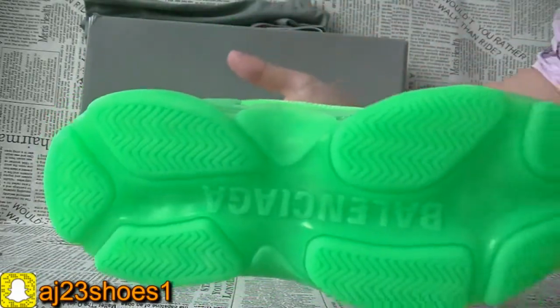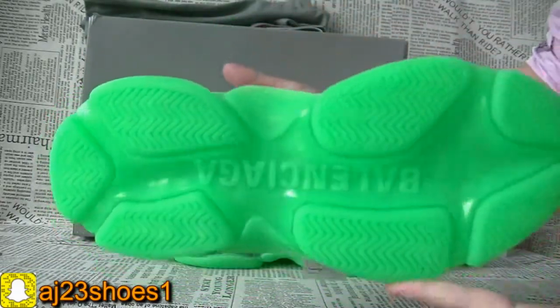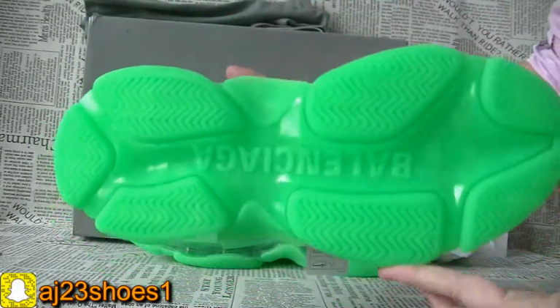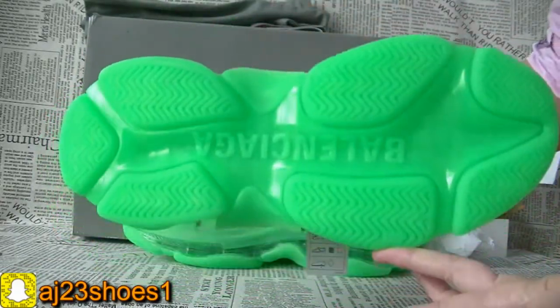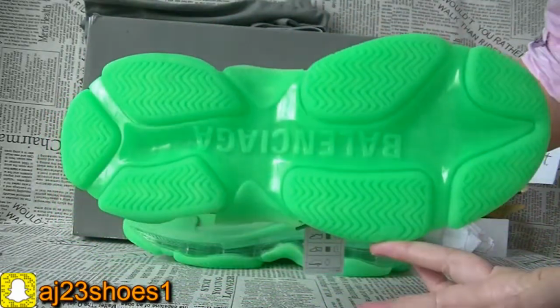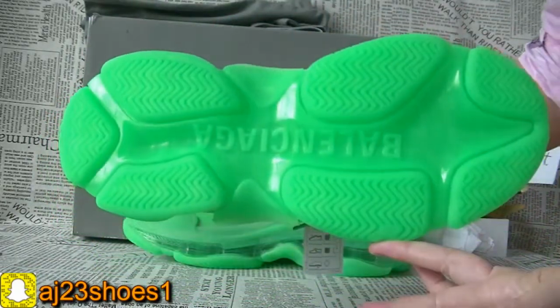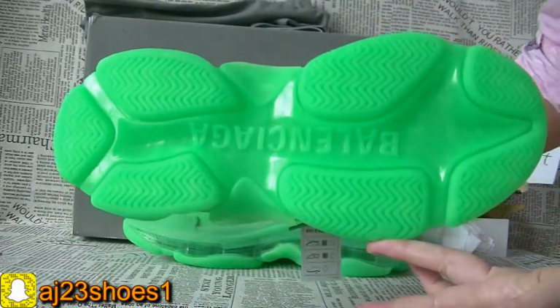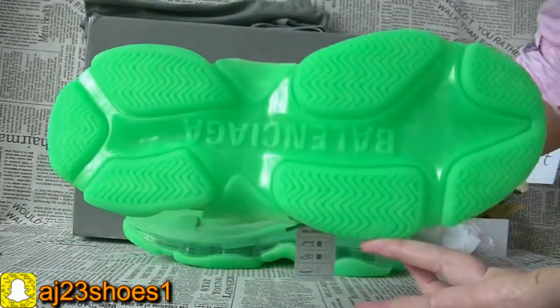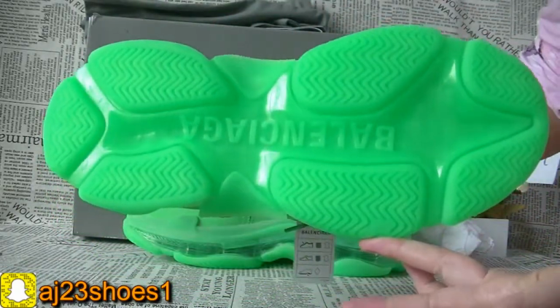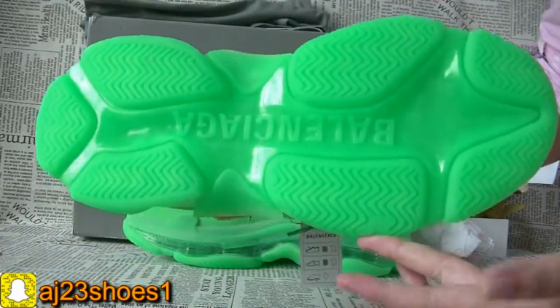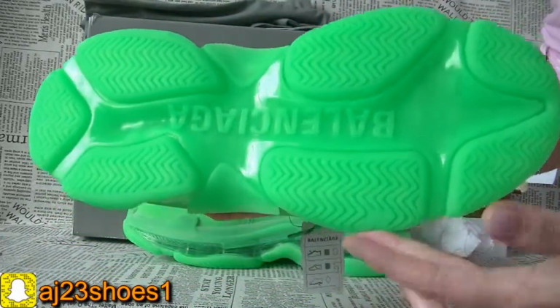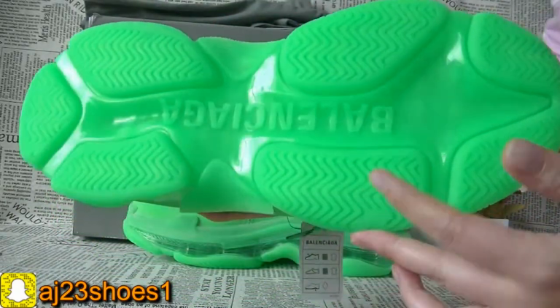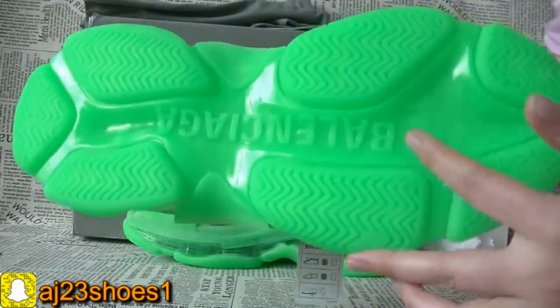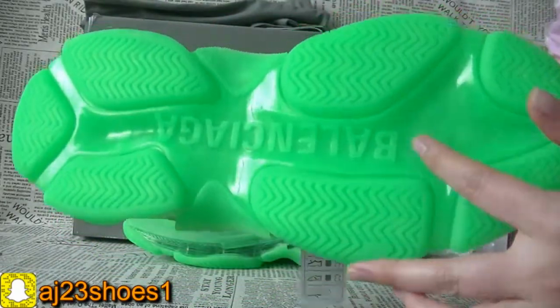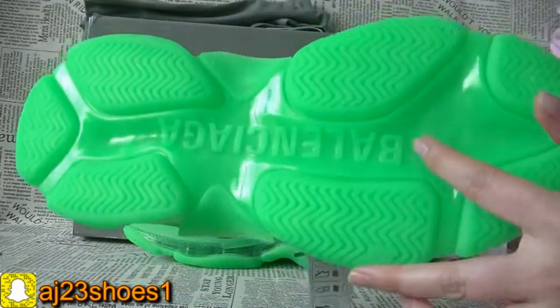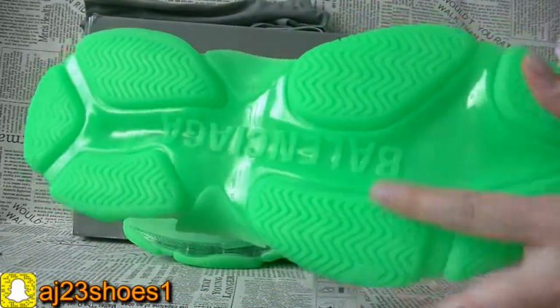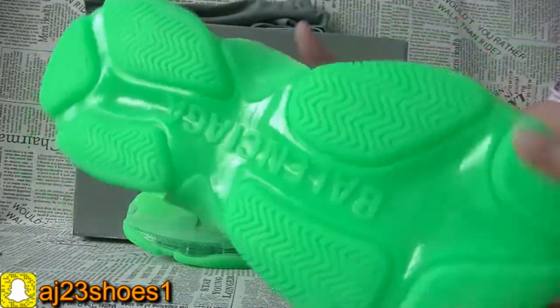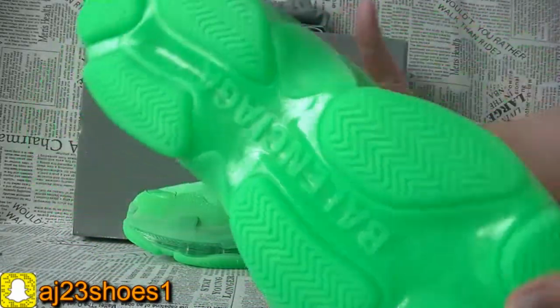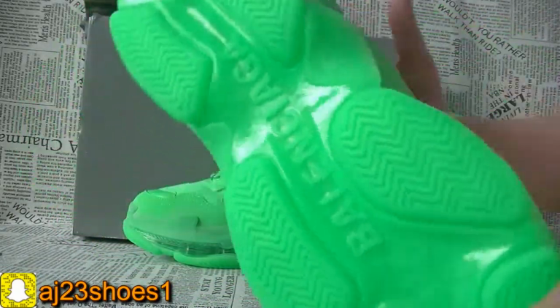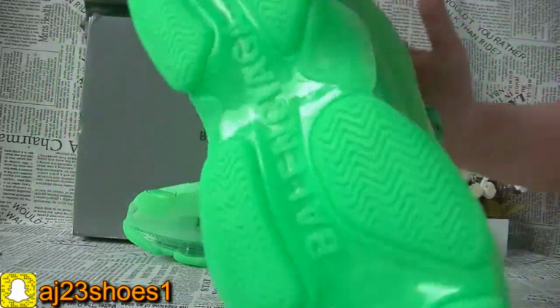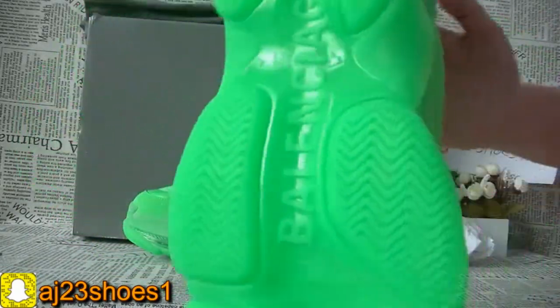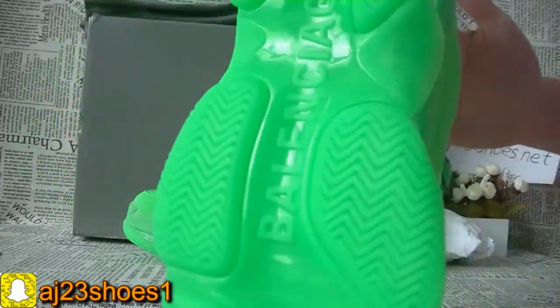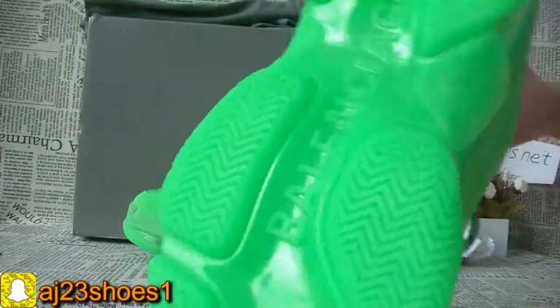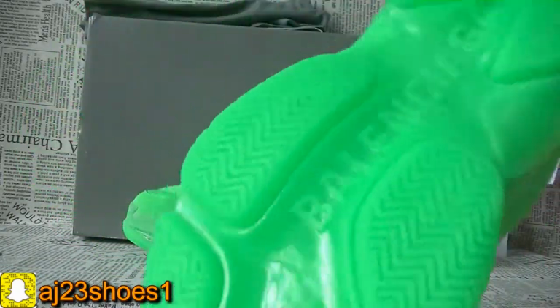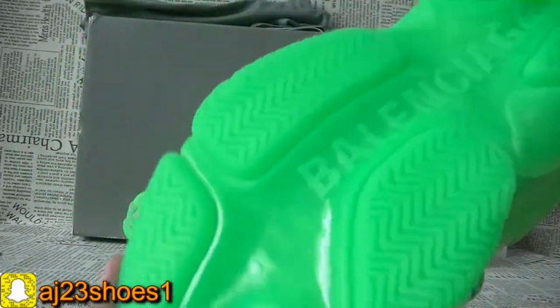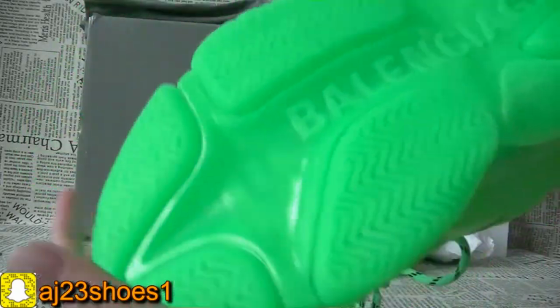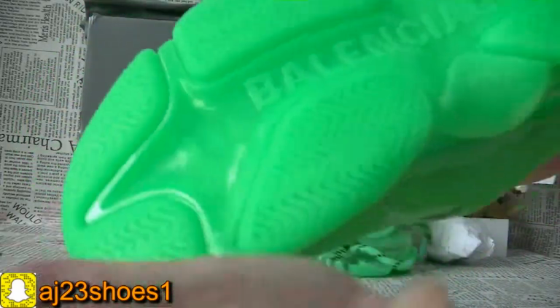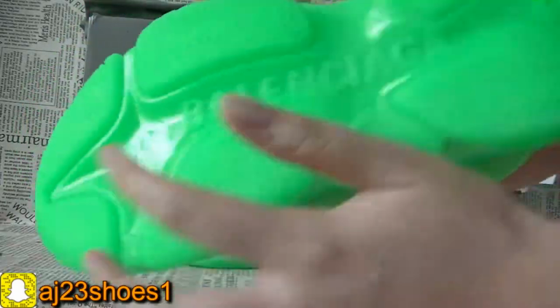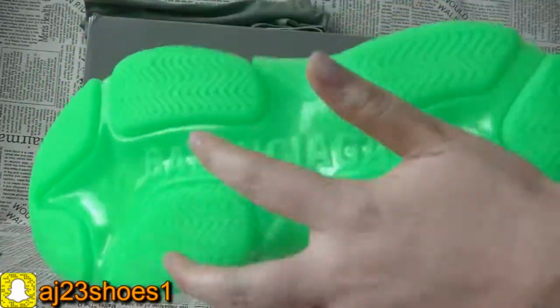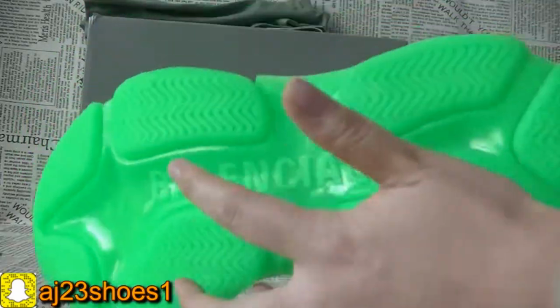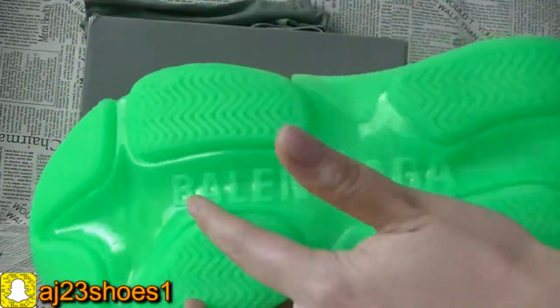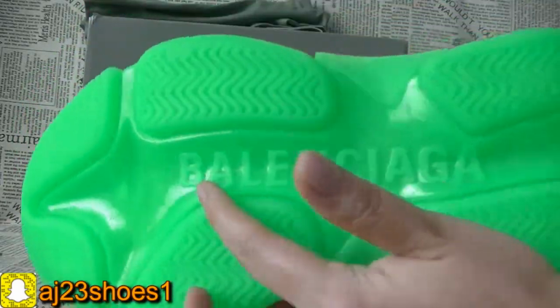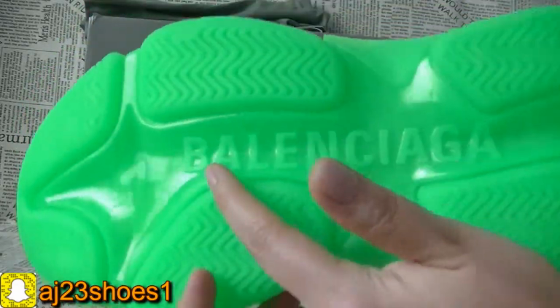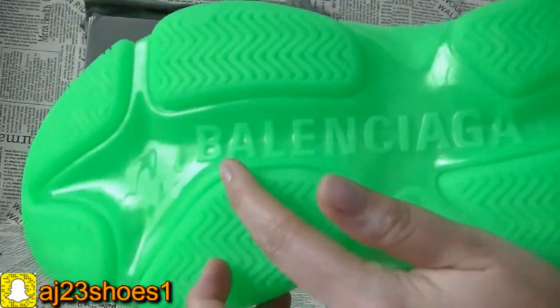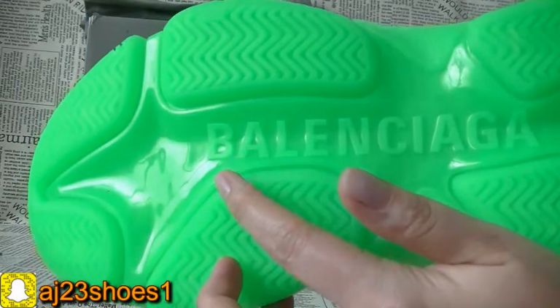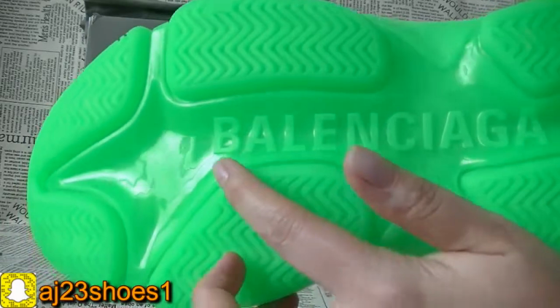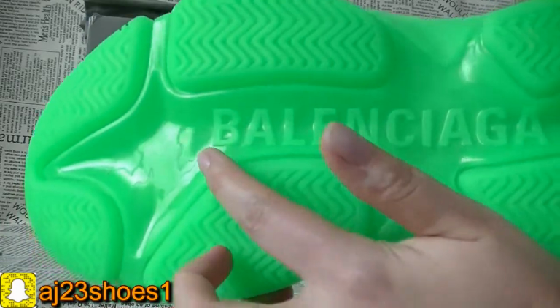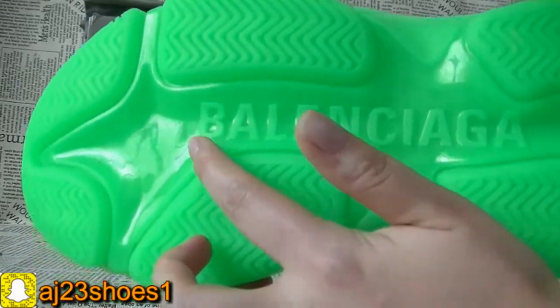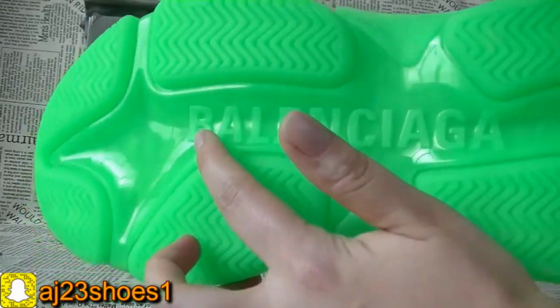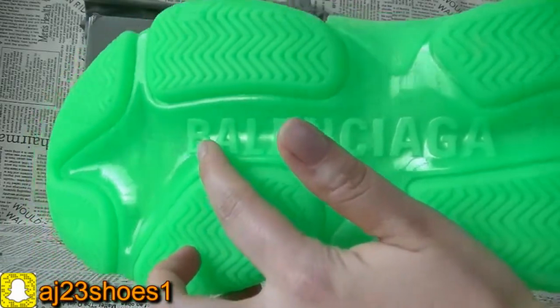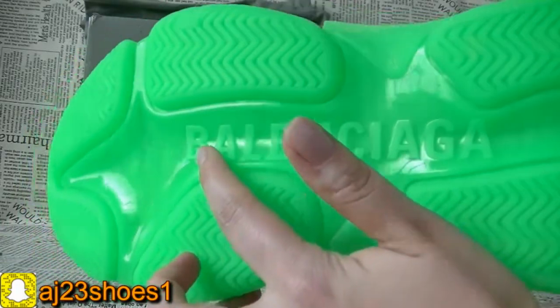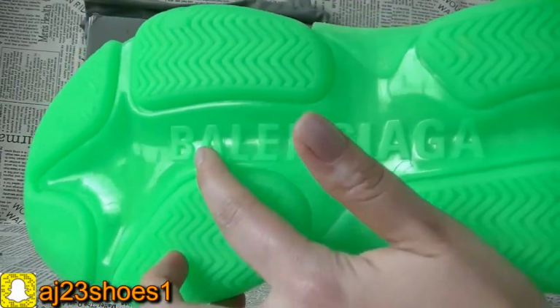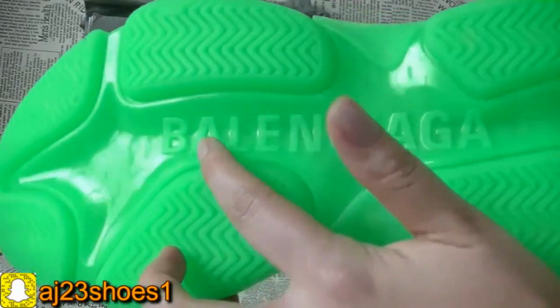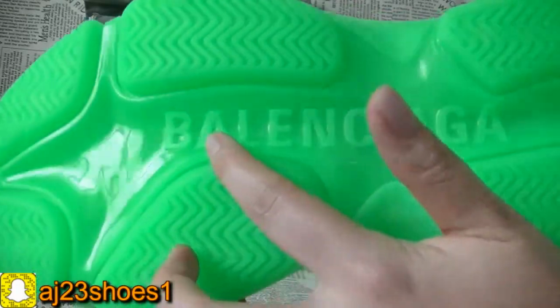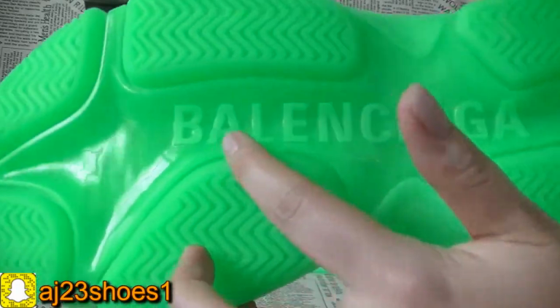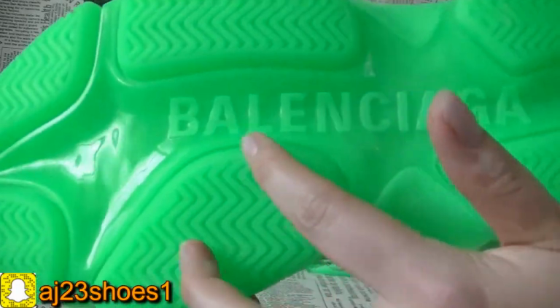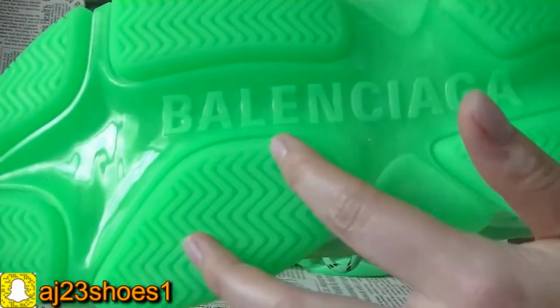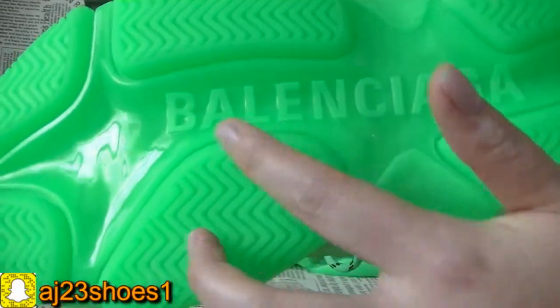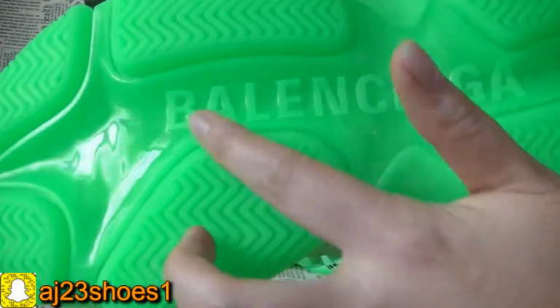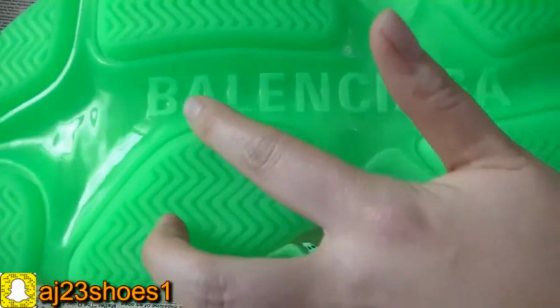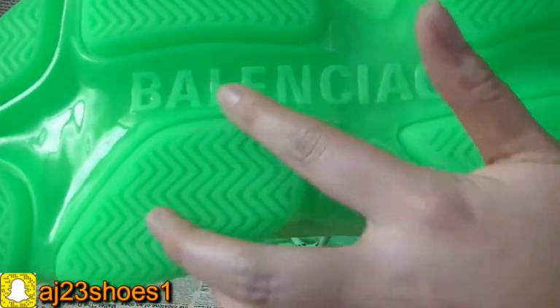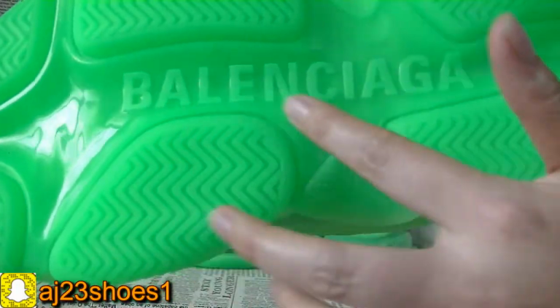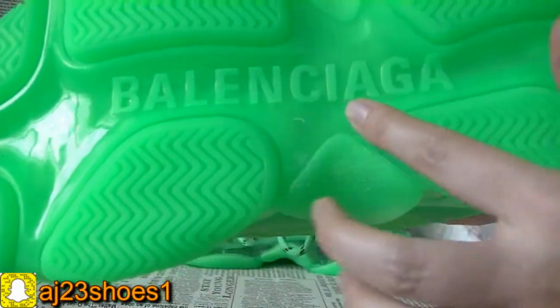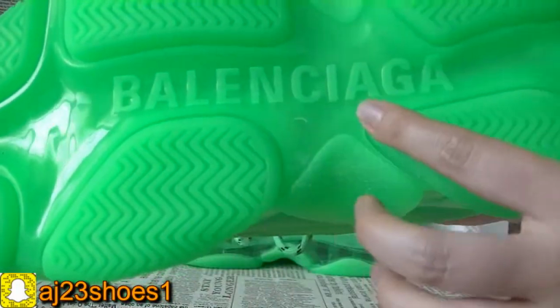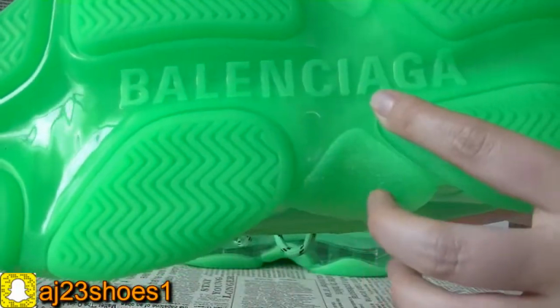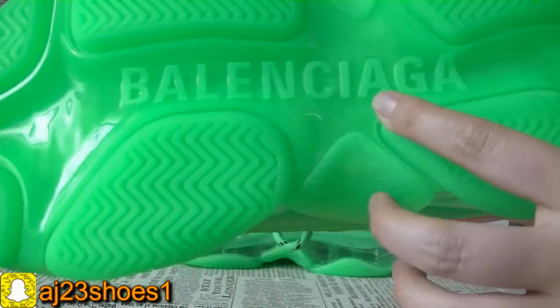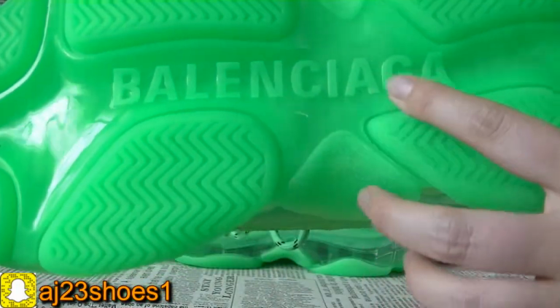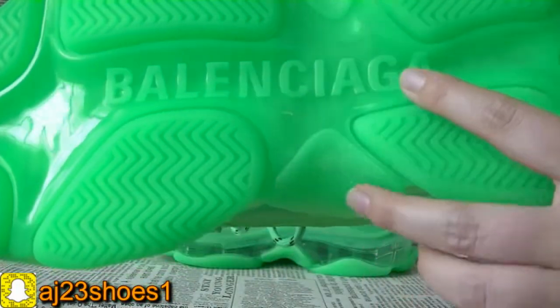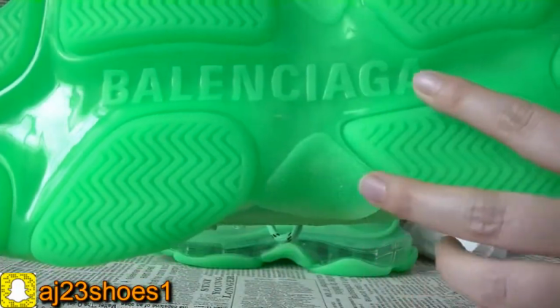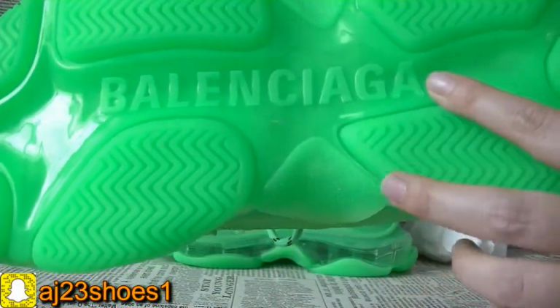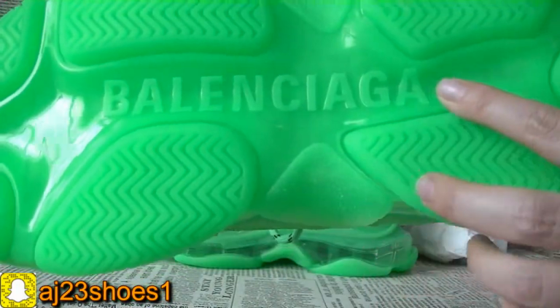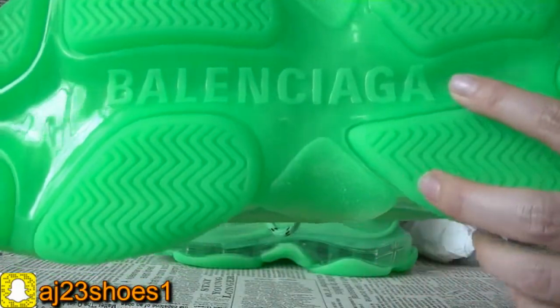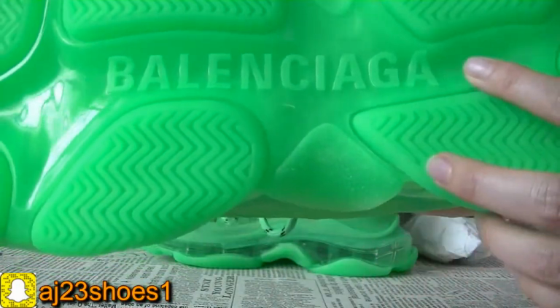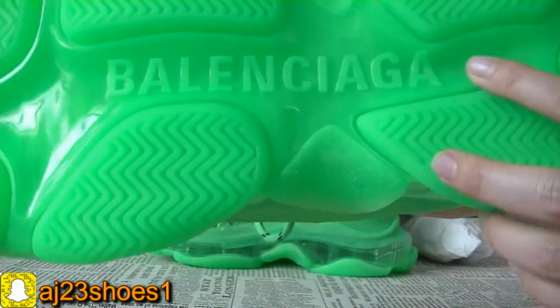Move to the bottom. You can see the lettering of Balenciaga on this bottom.